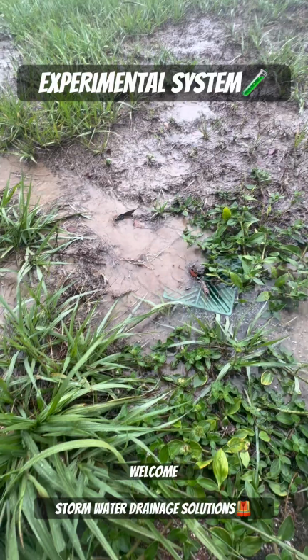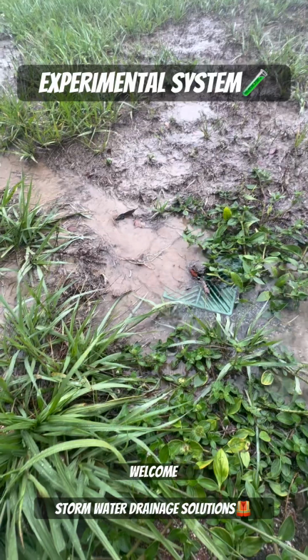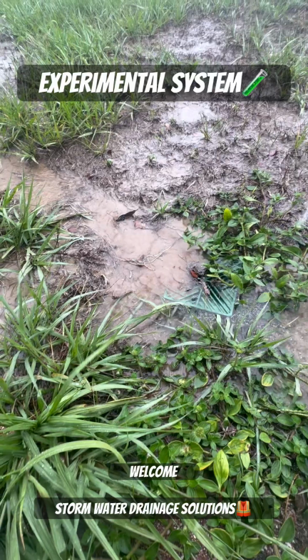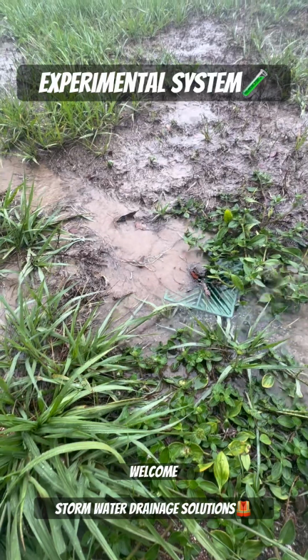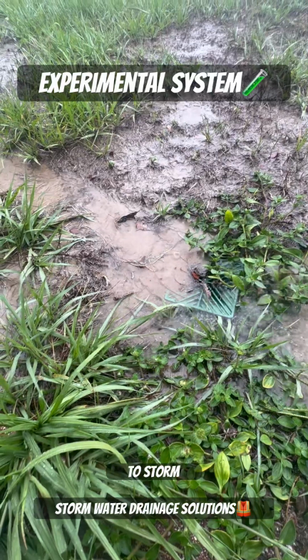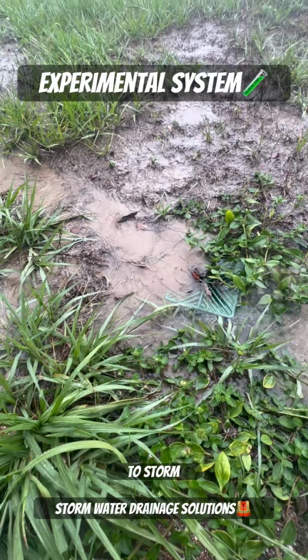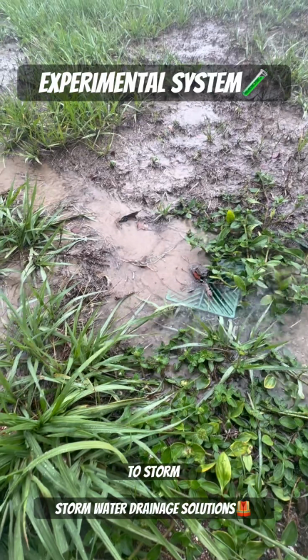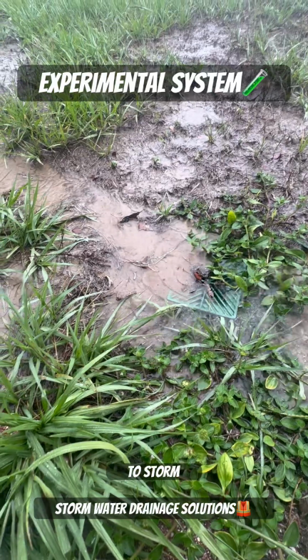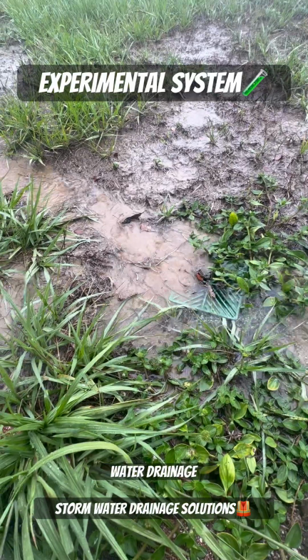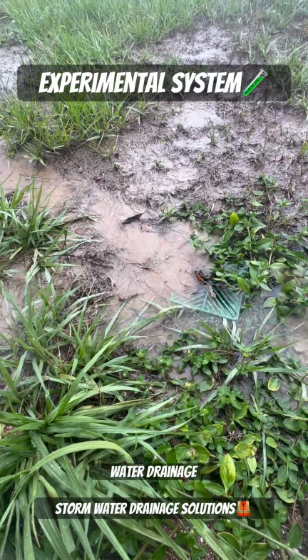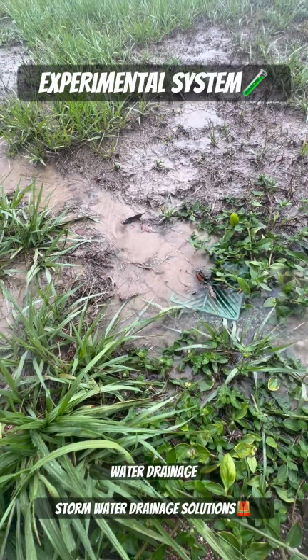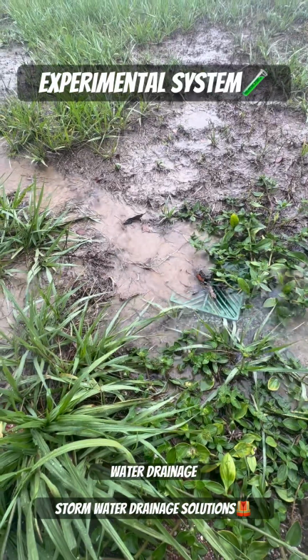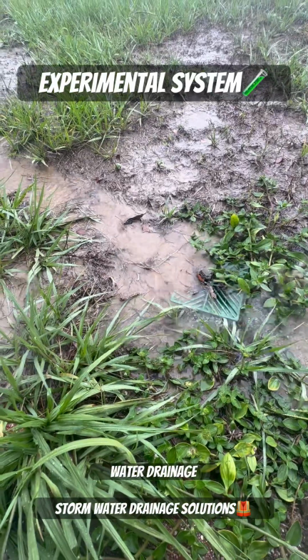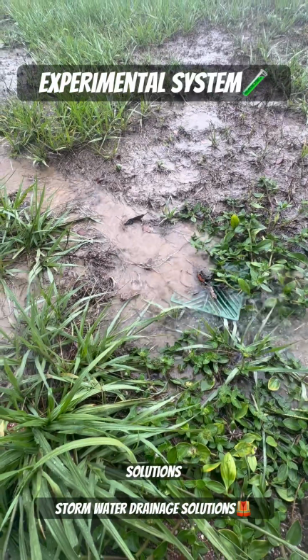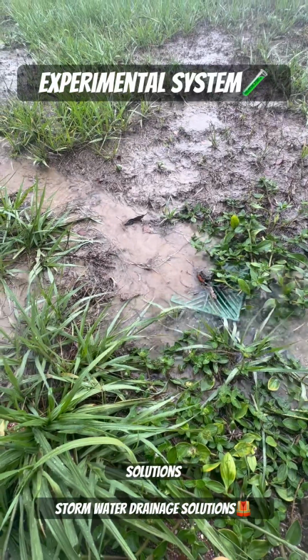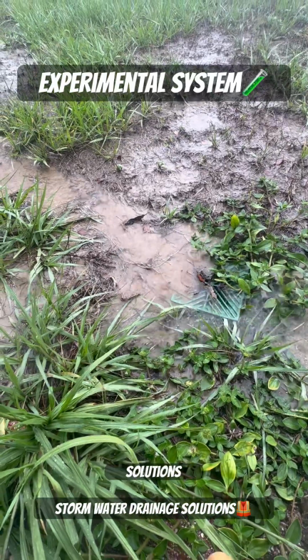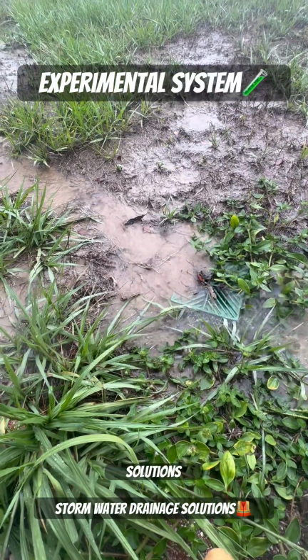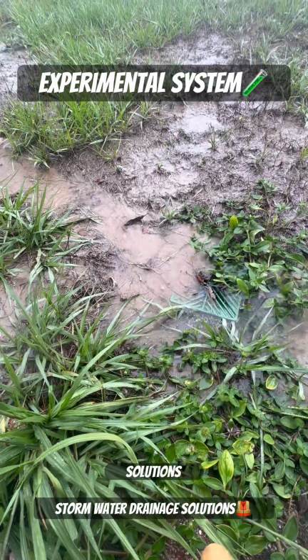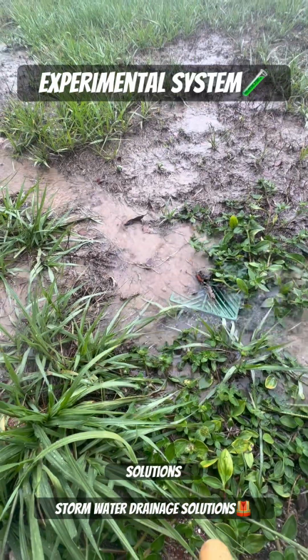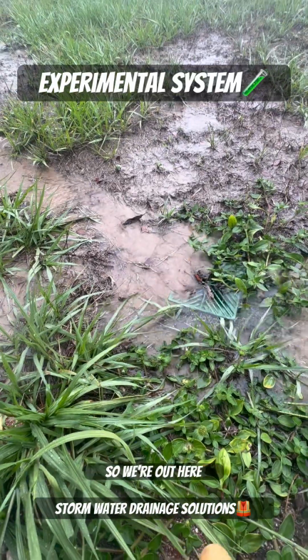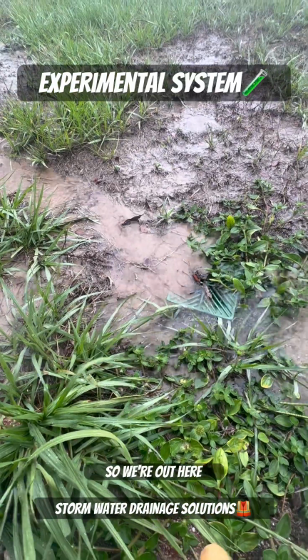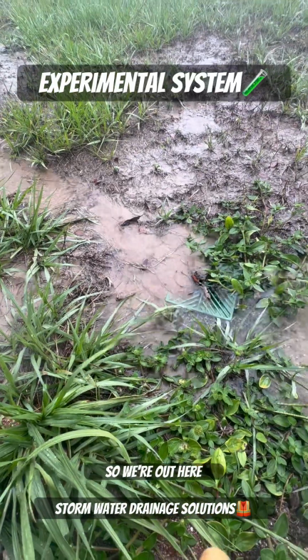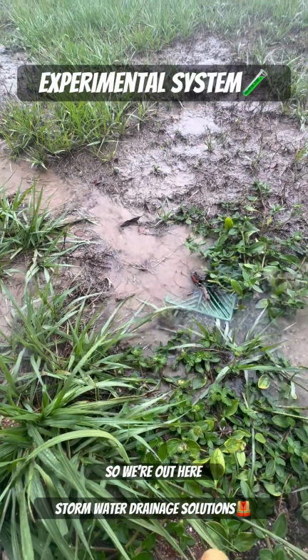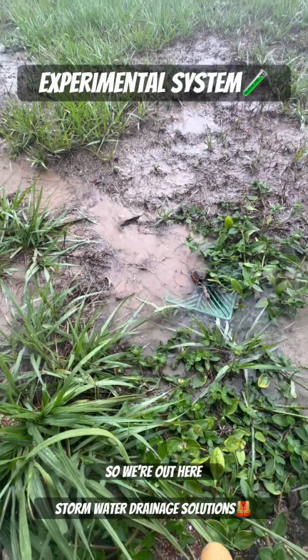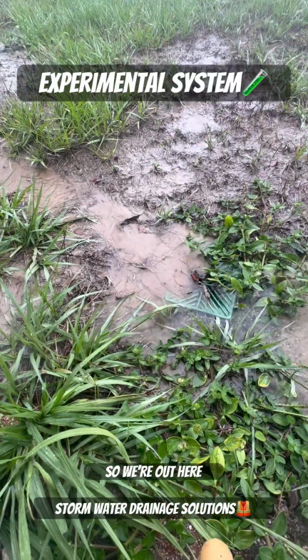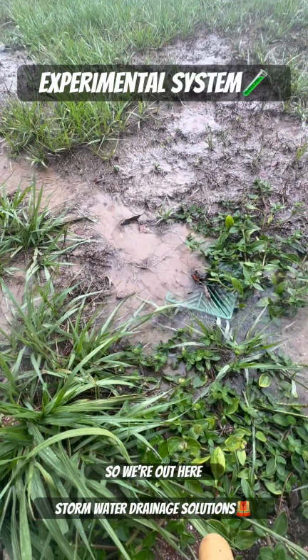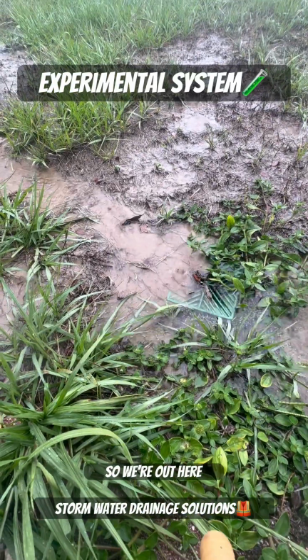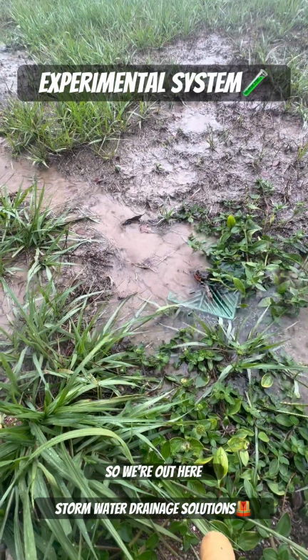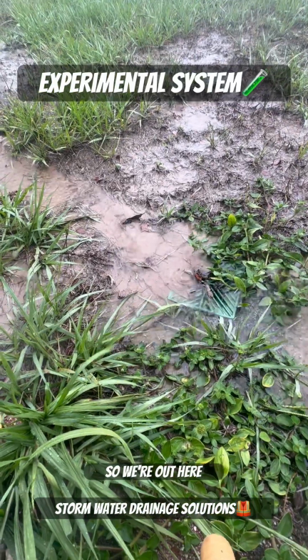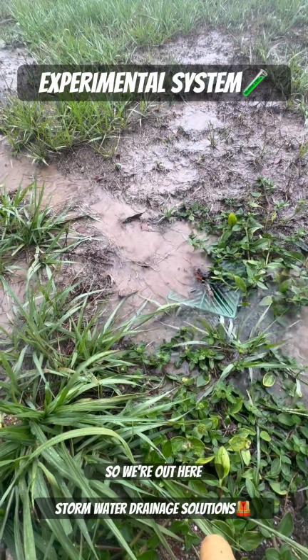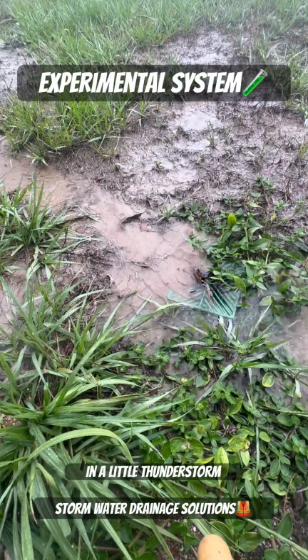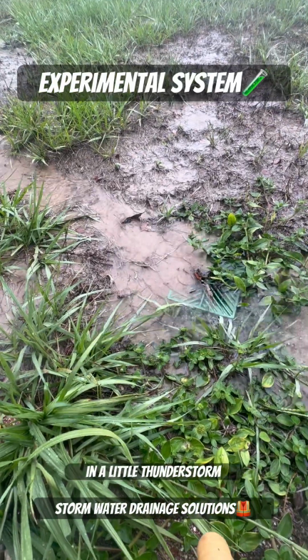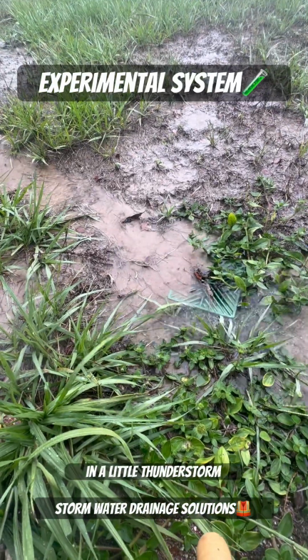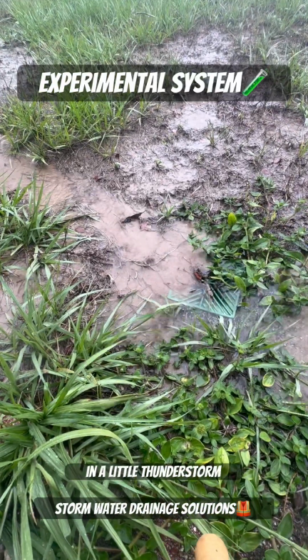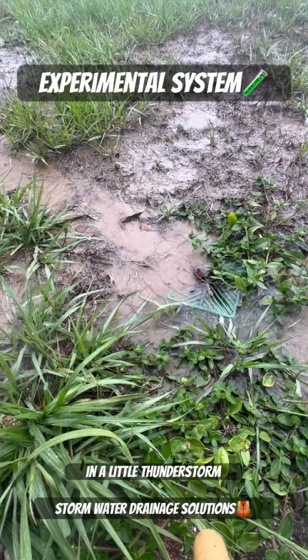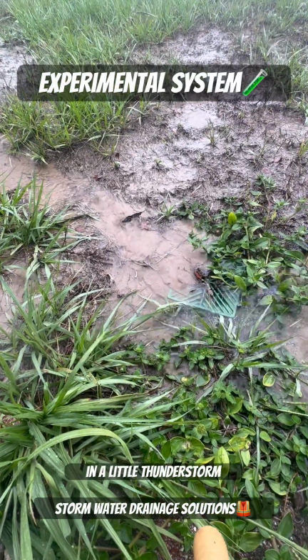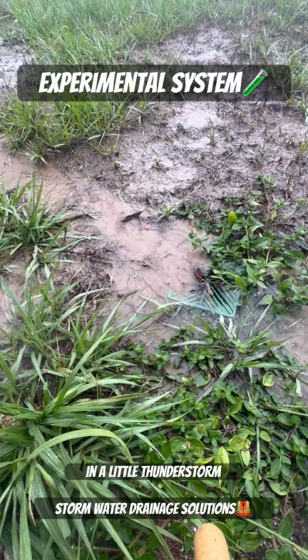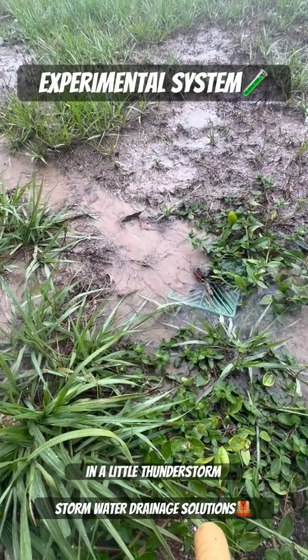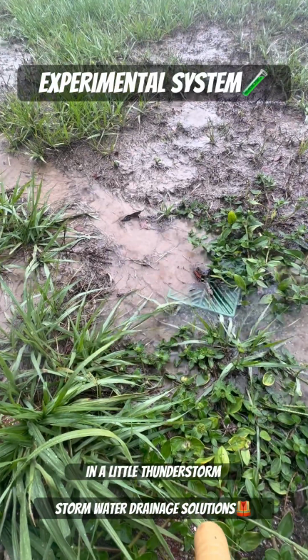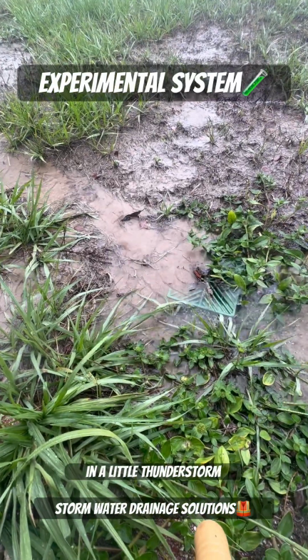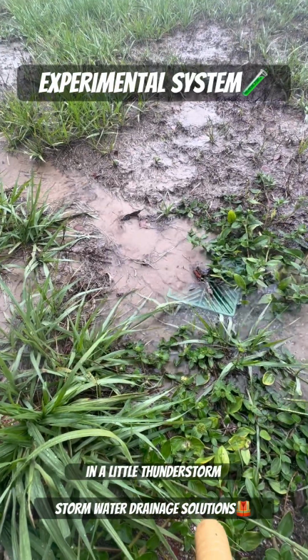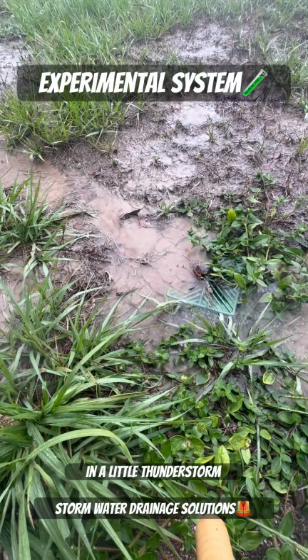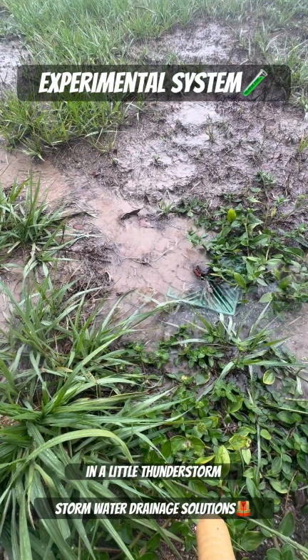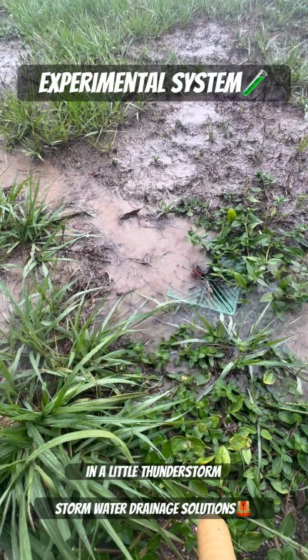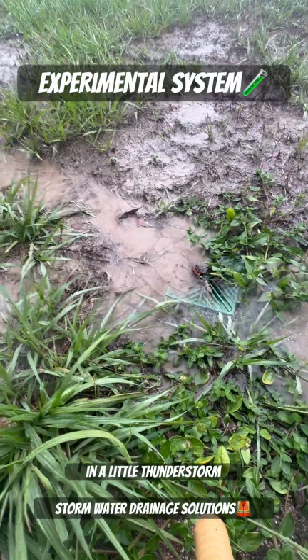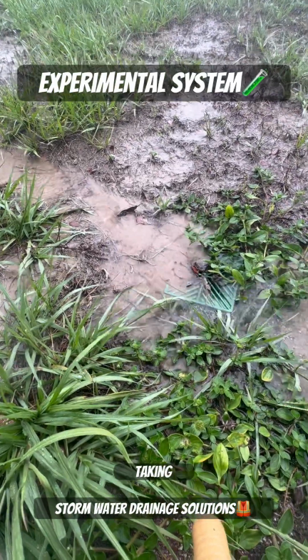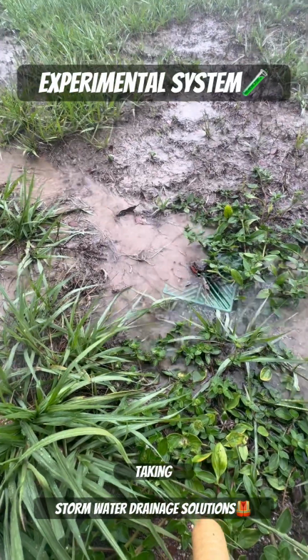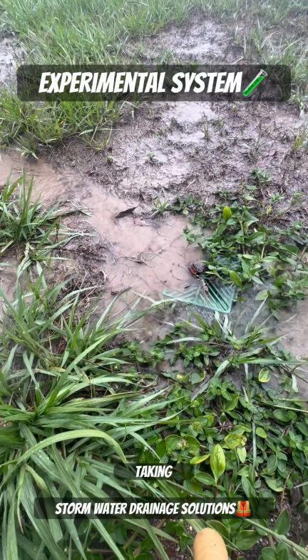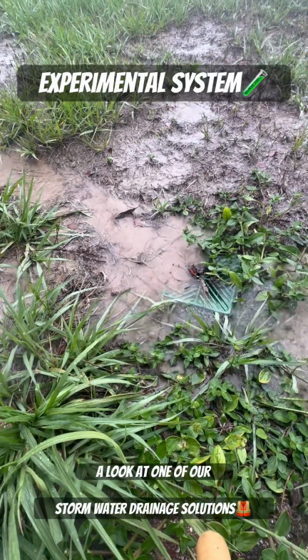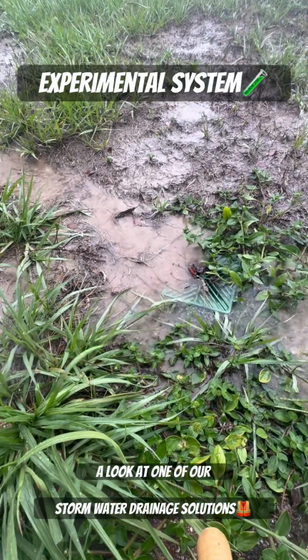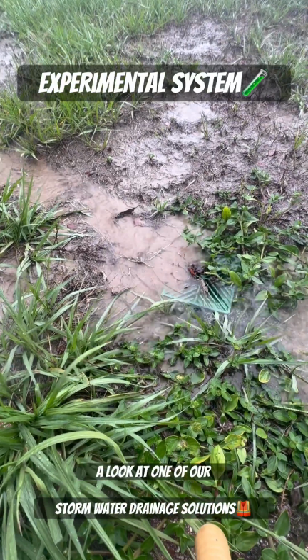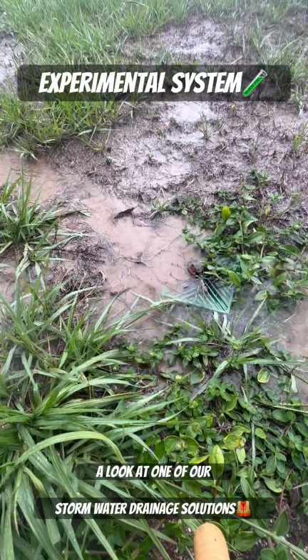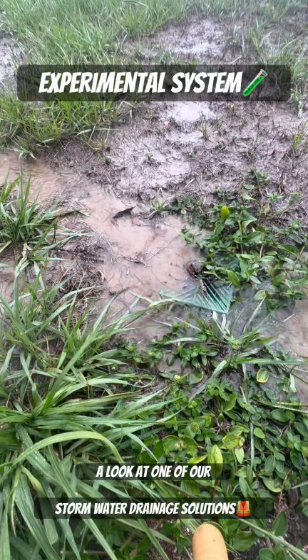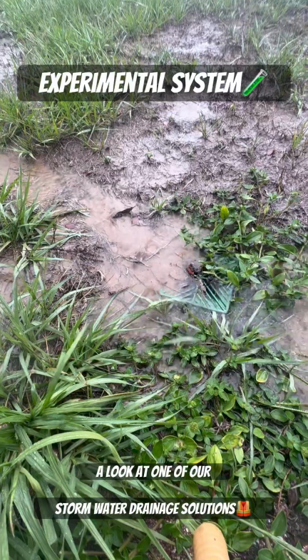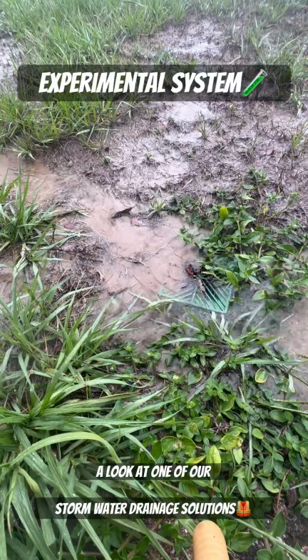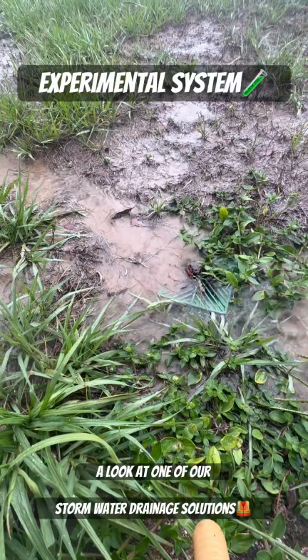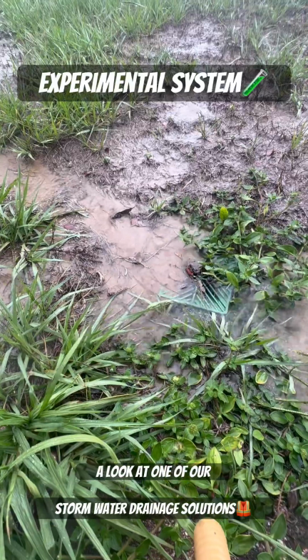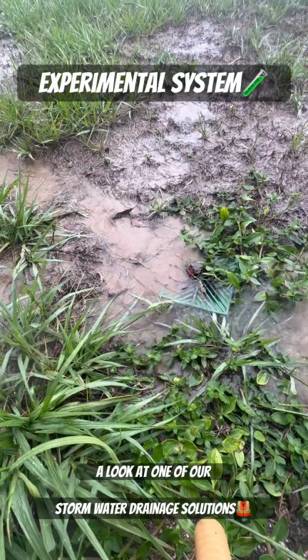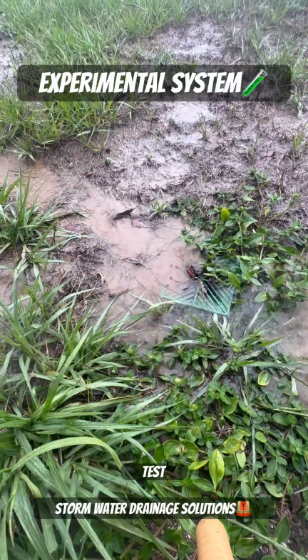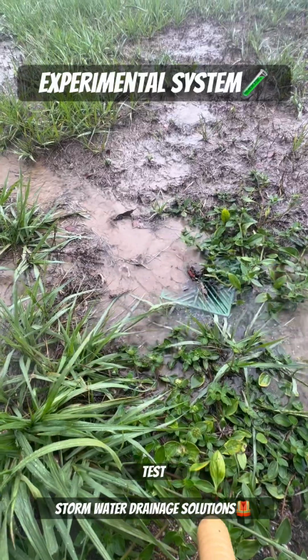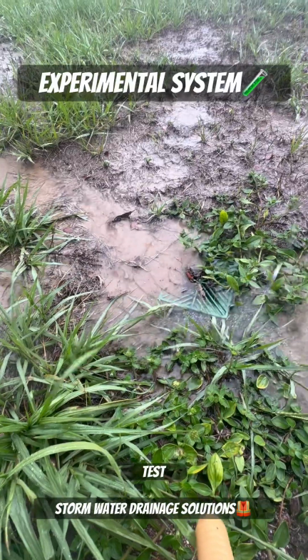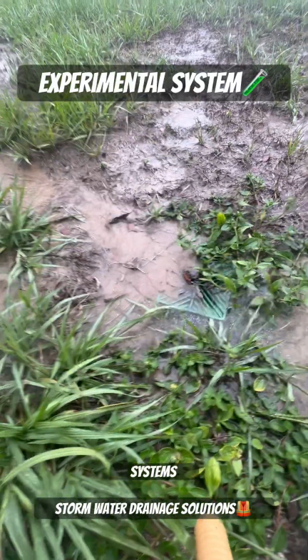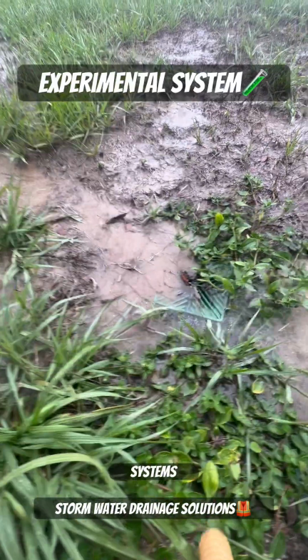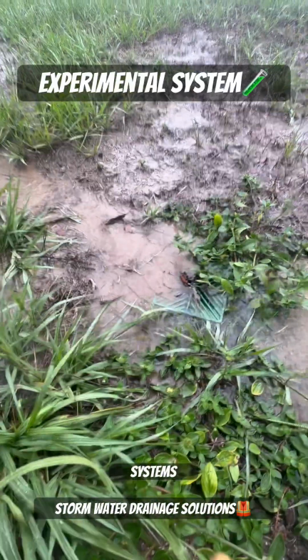Welcome to Stormwater Drainage Solutions. We're out here in a little thunderstorm taking a look at one of our test systems.